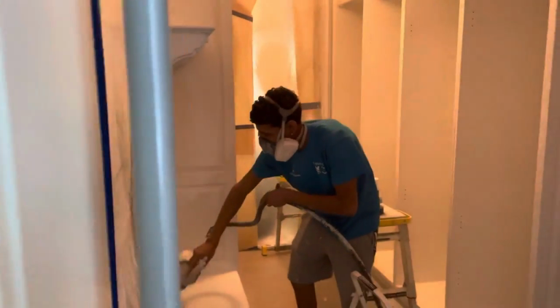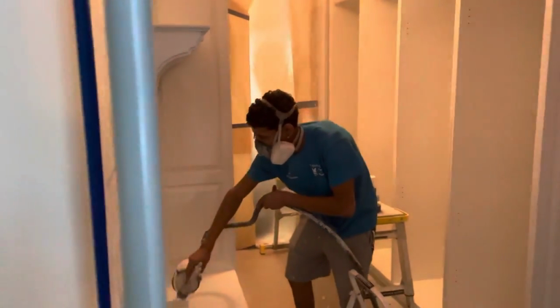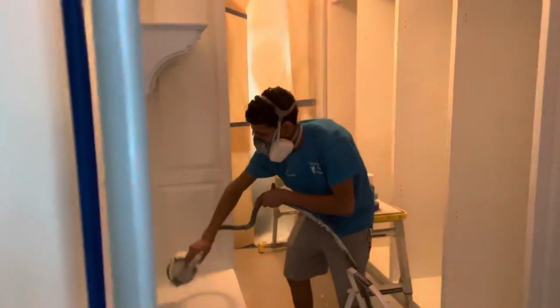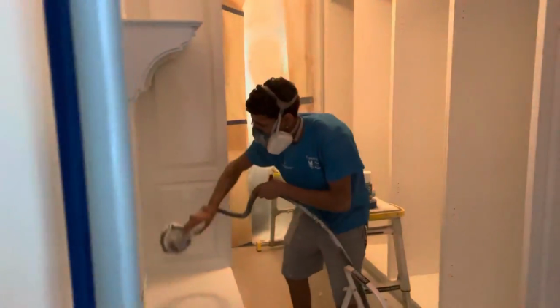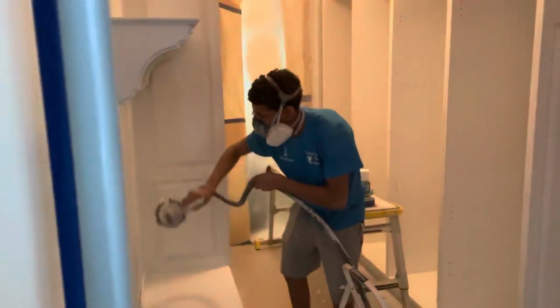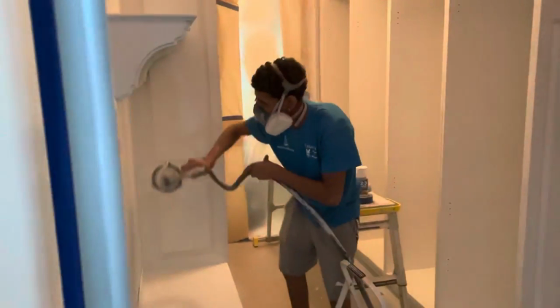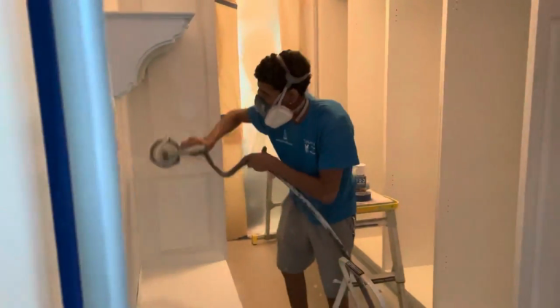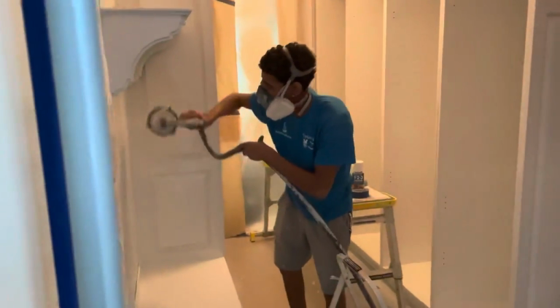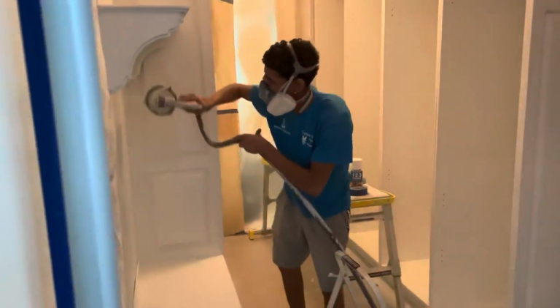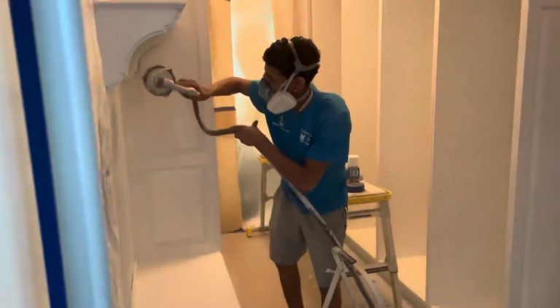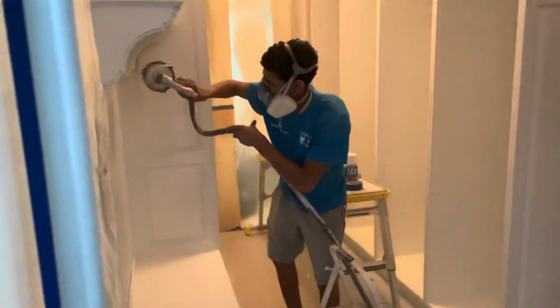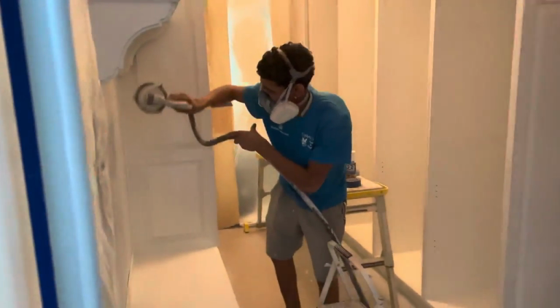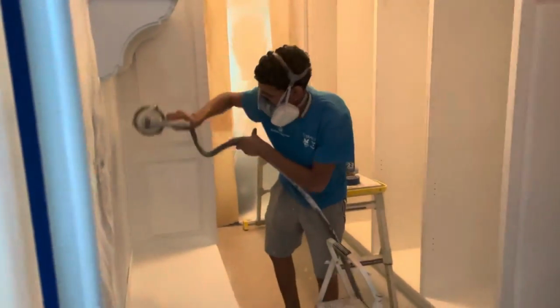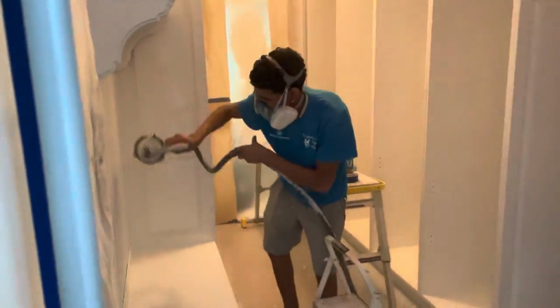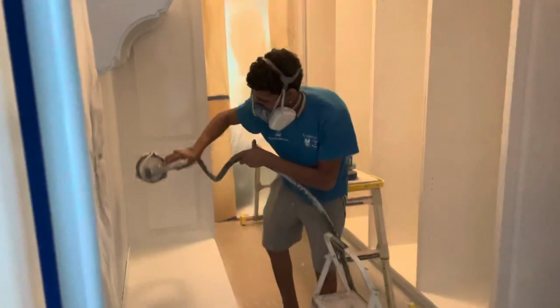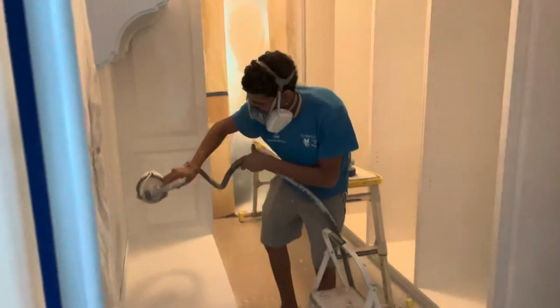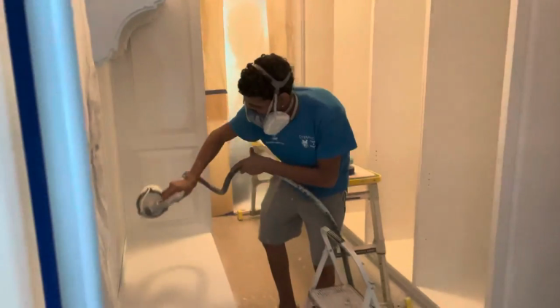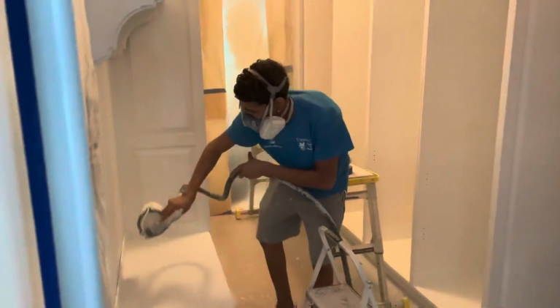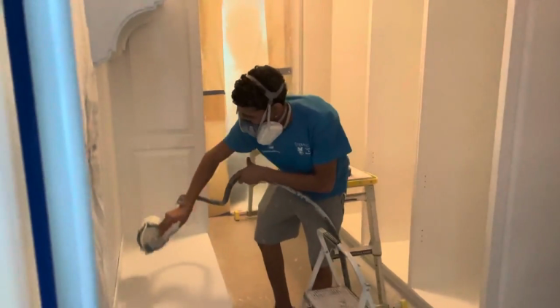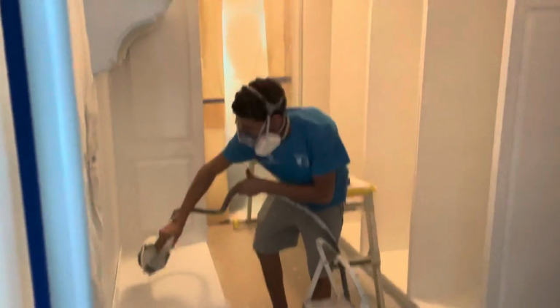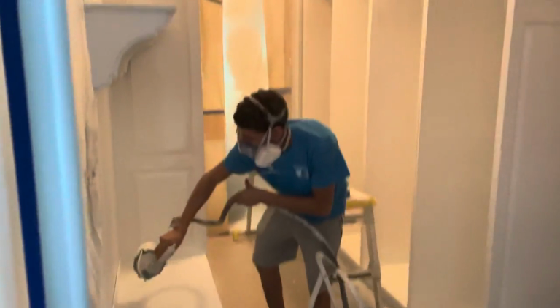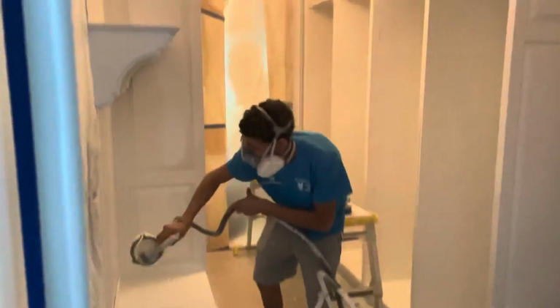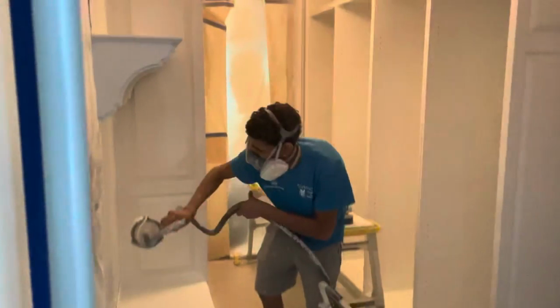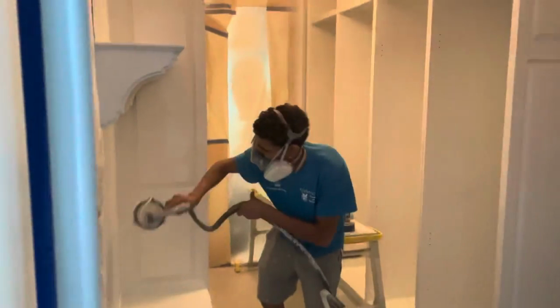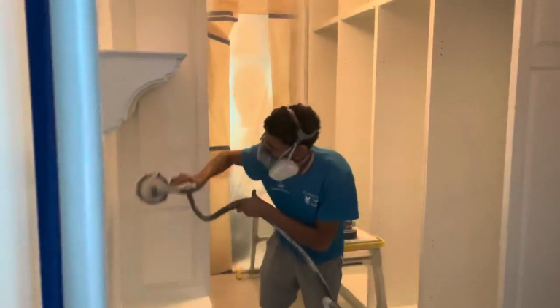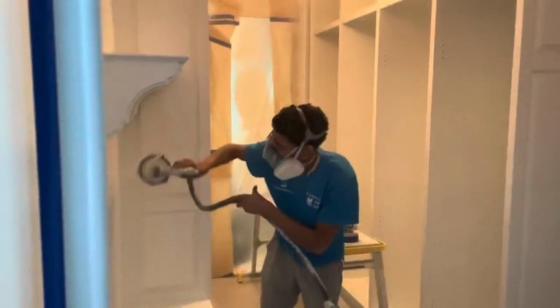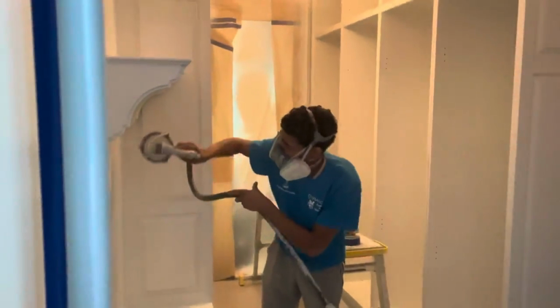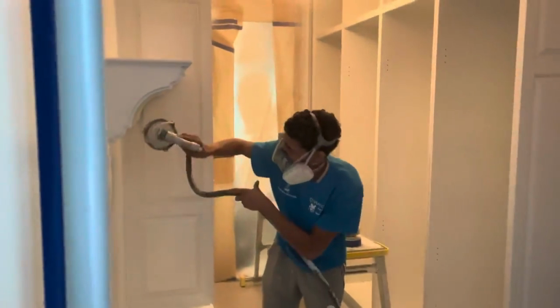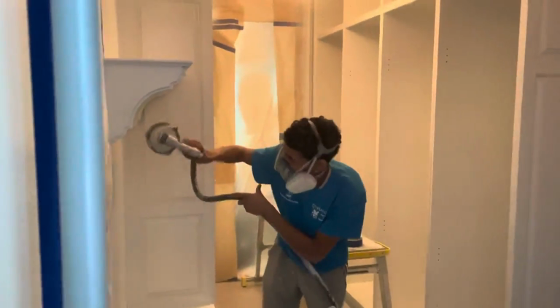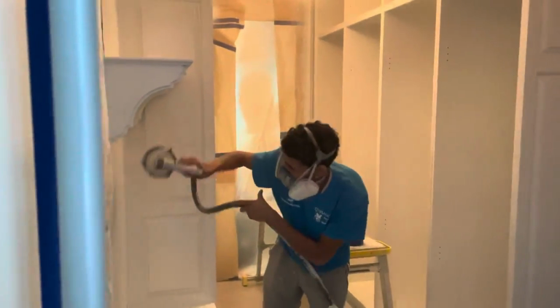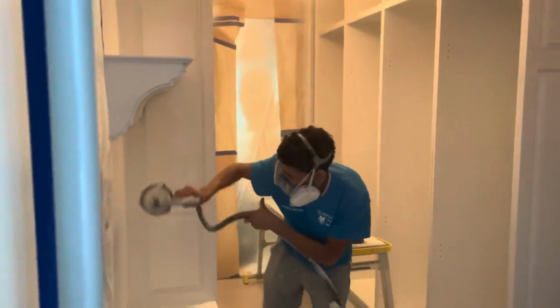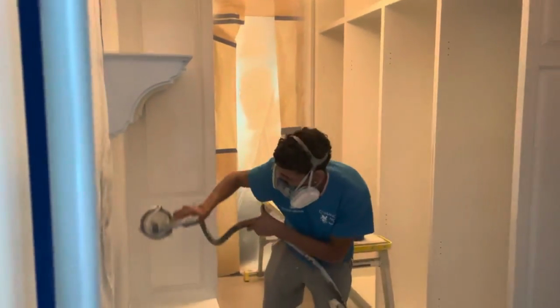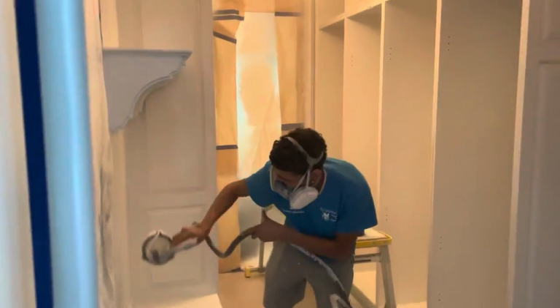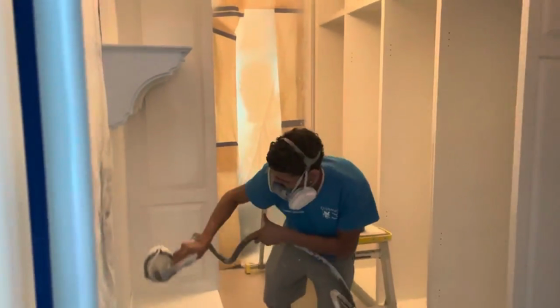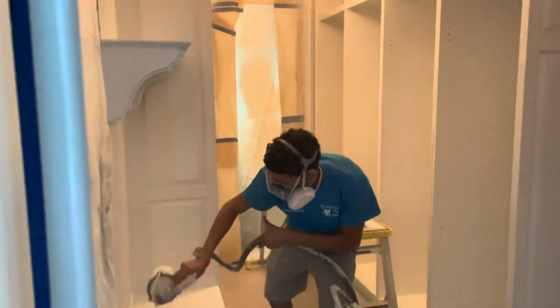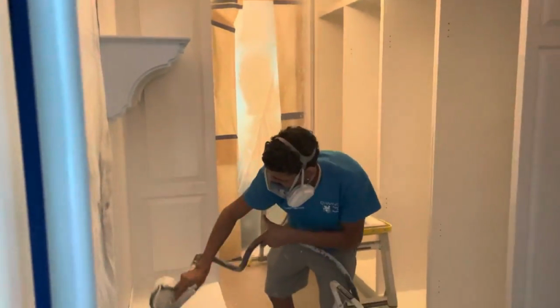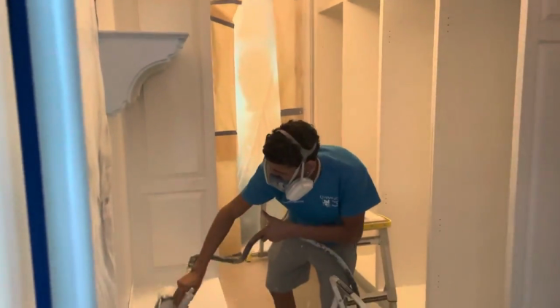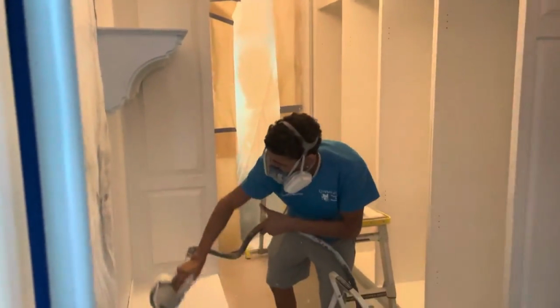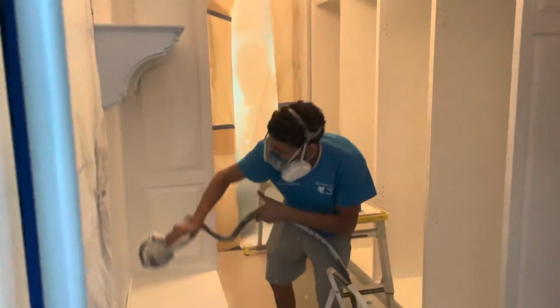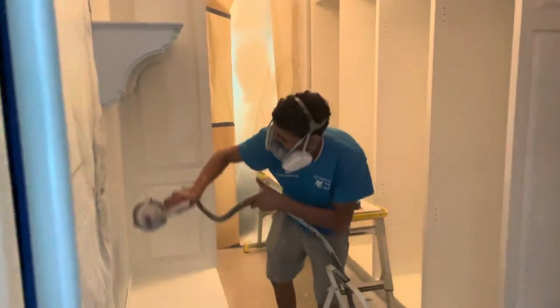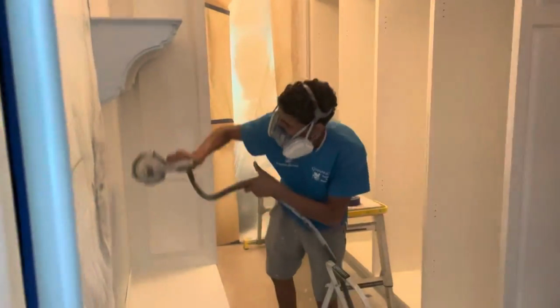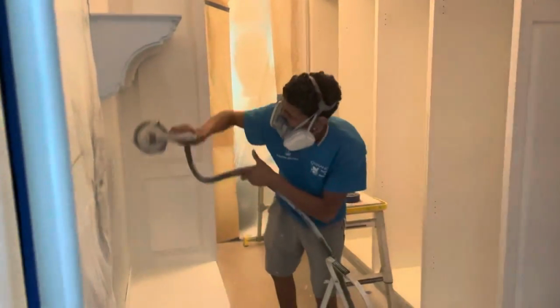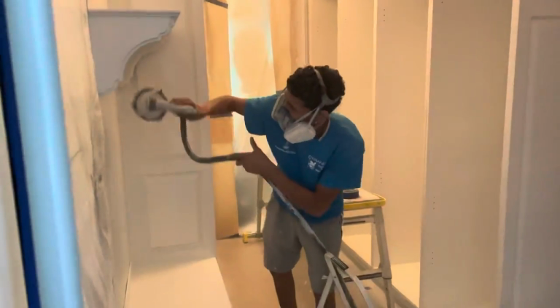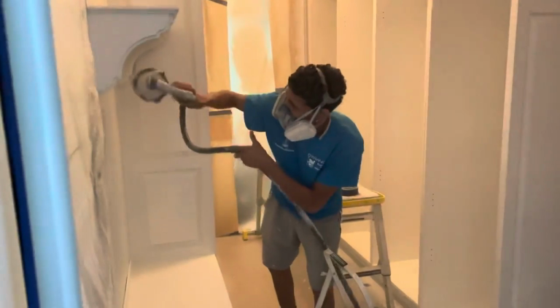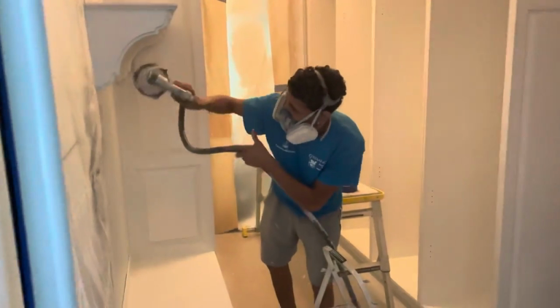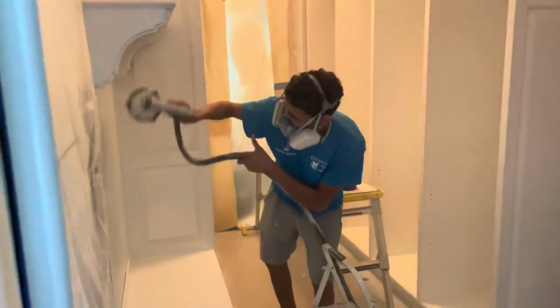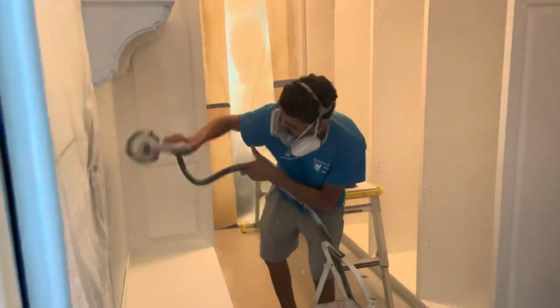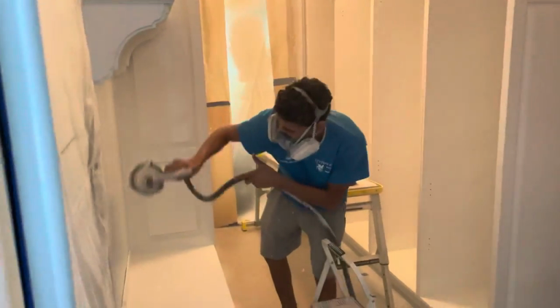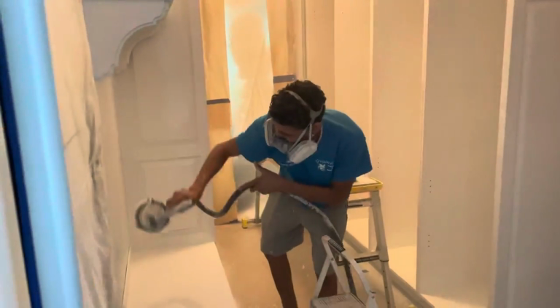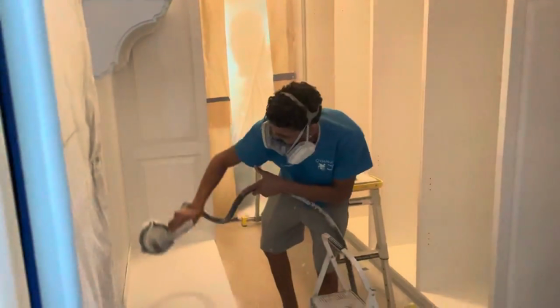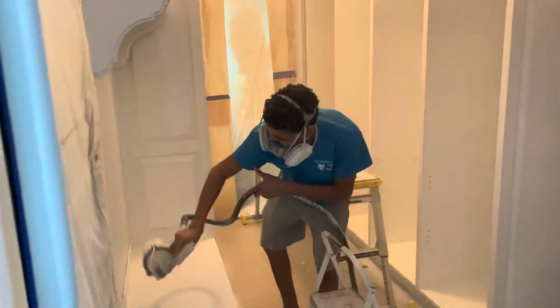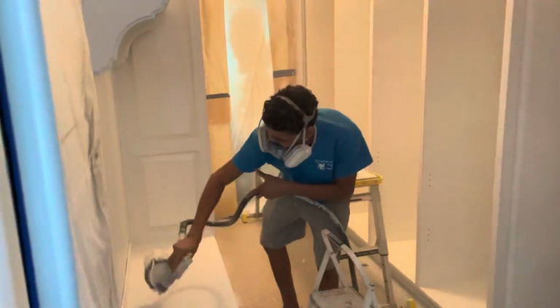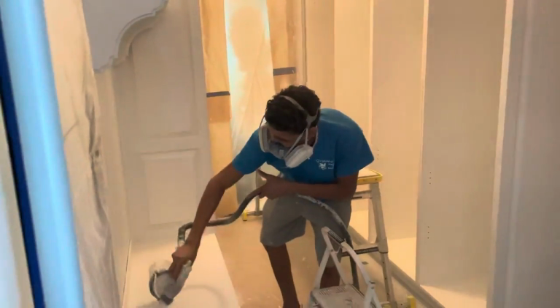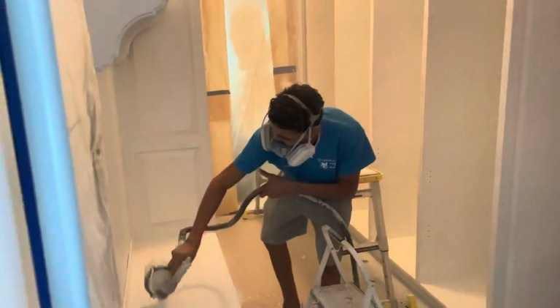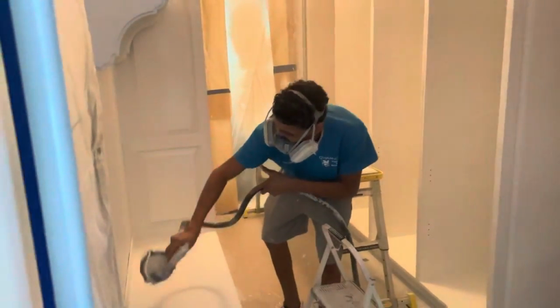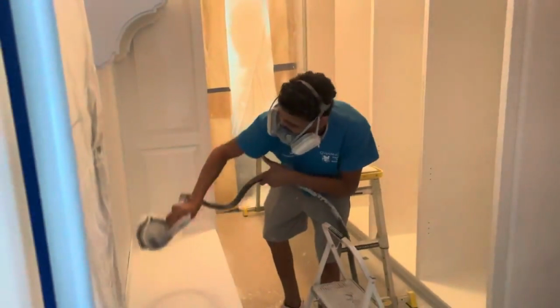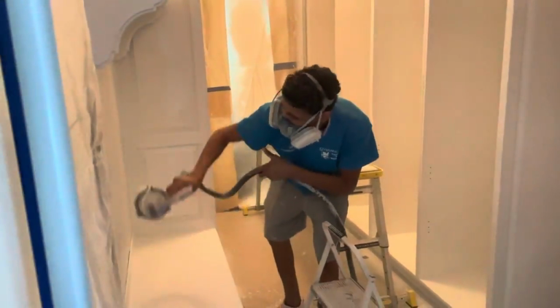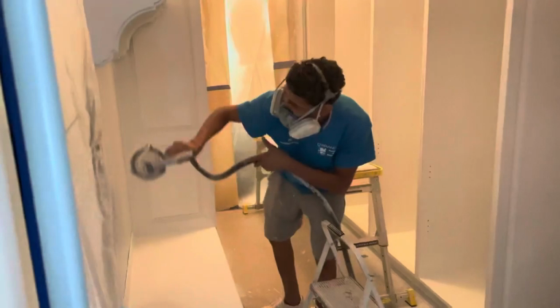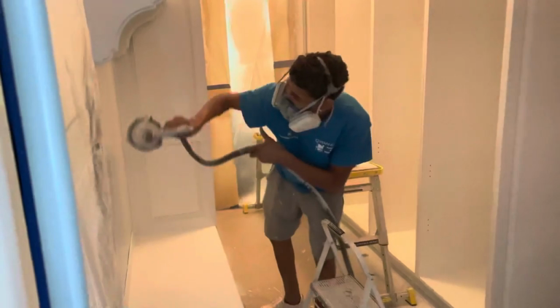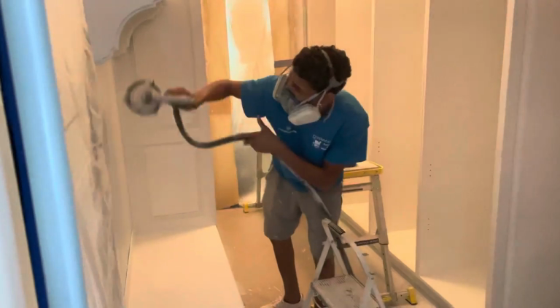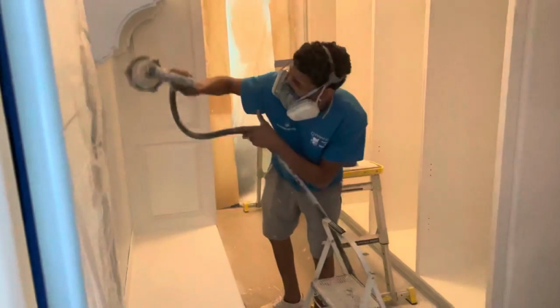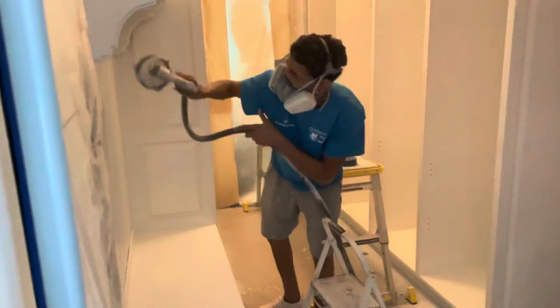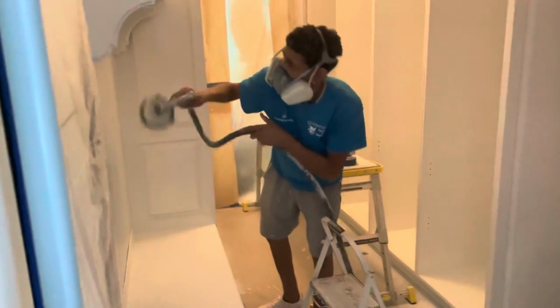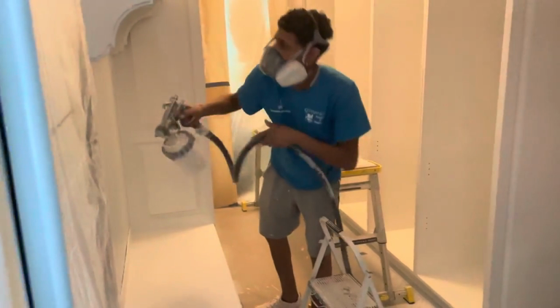Respirator — good man. You can see even as we're standing here, there's just not a lot of dust. Normally these big shop vacs really do help you achieve that.